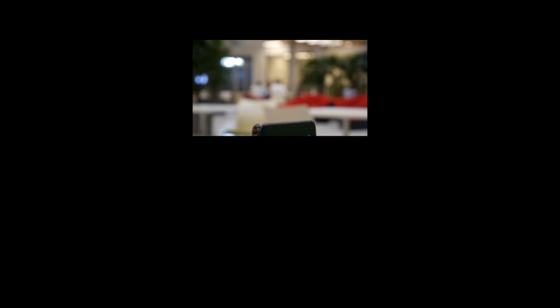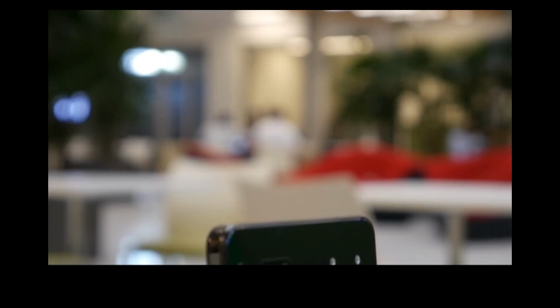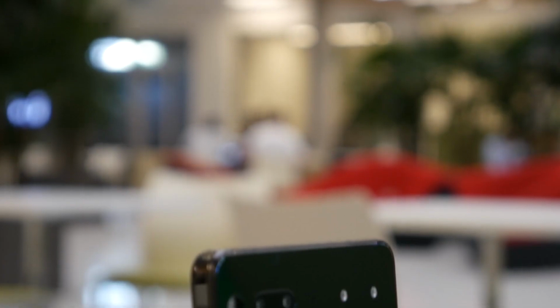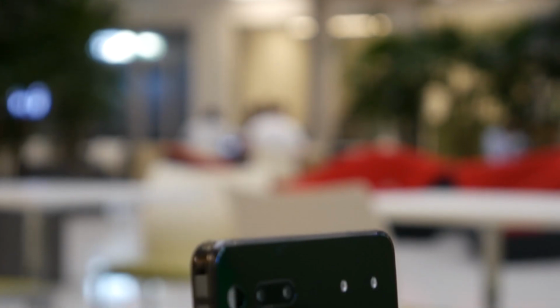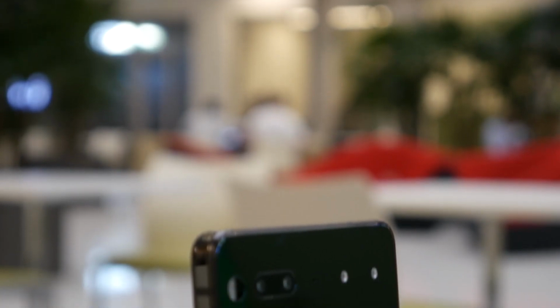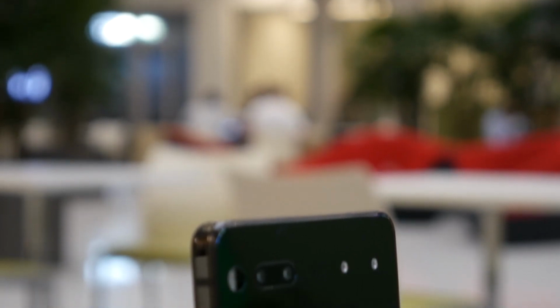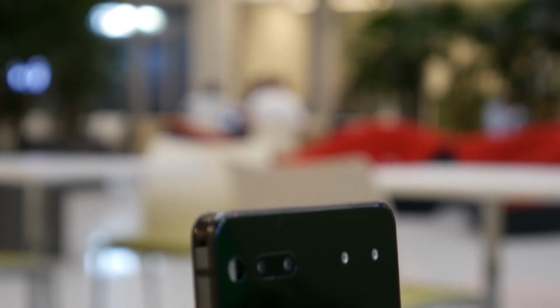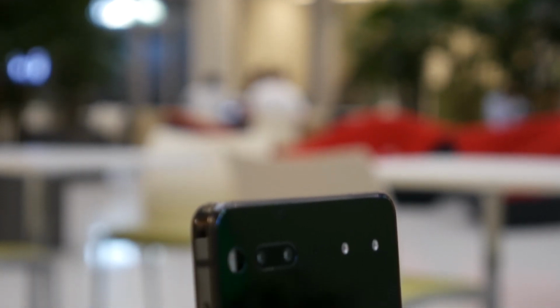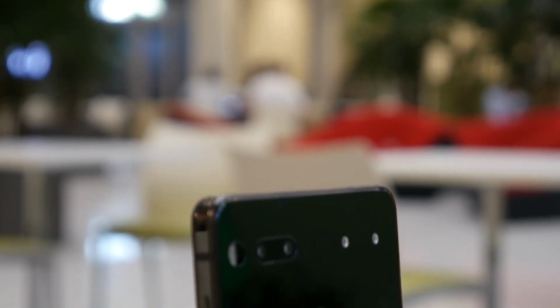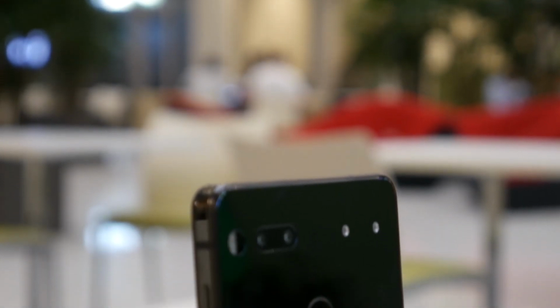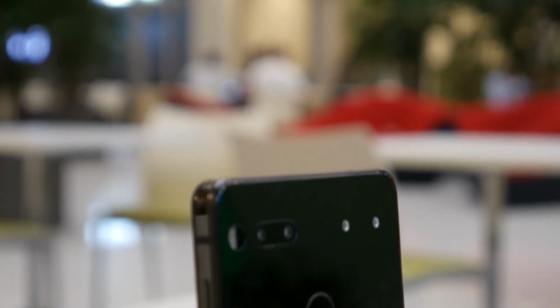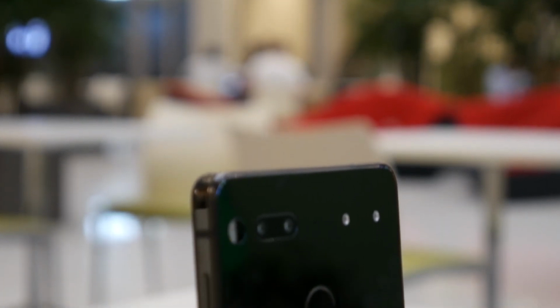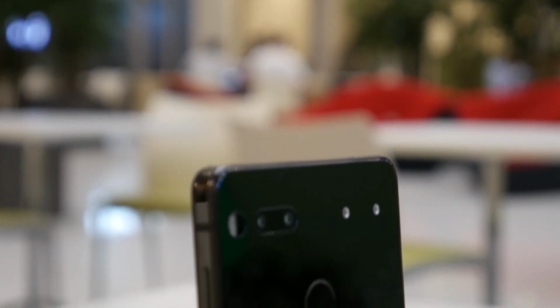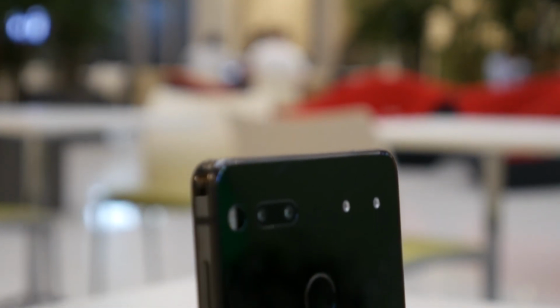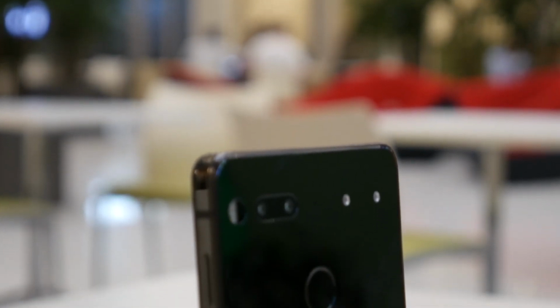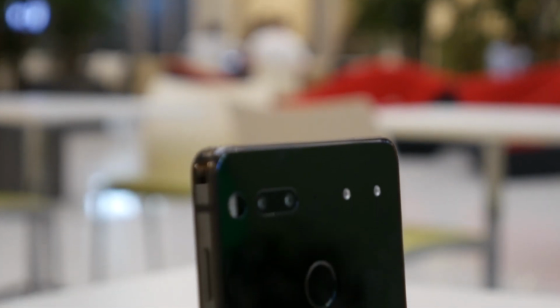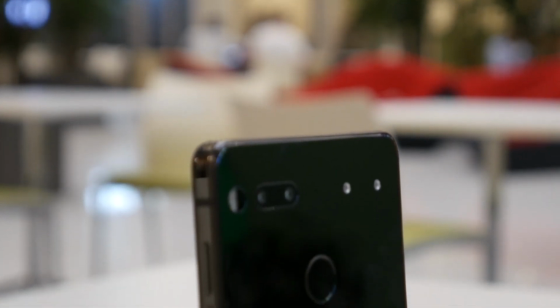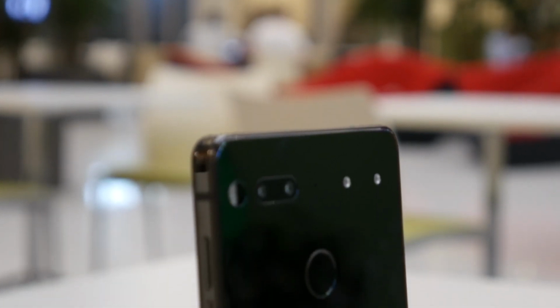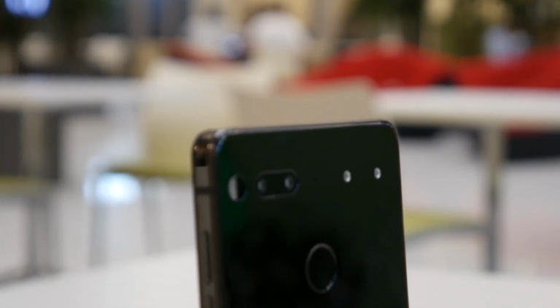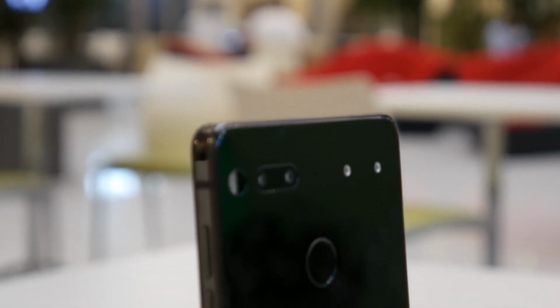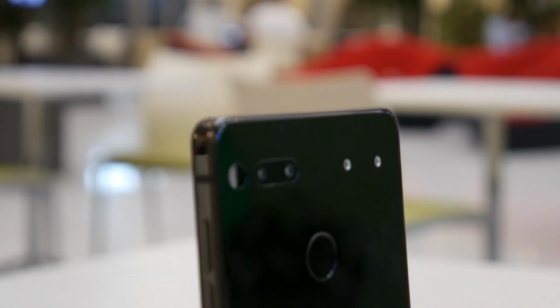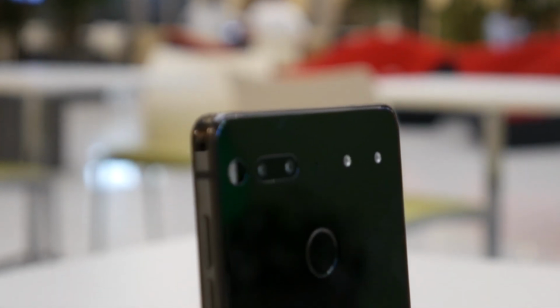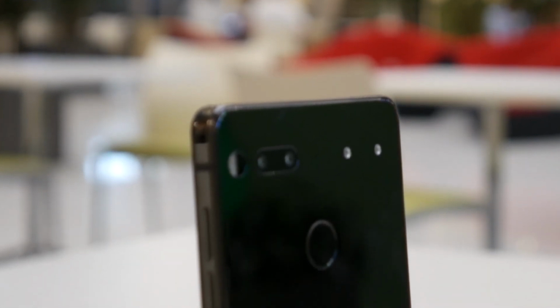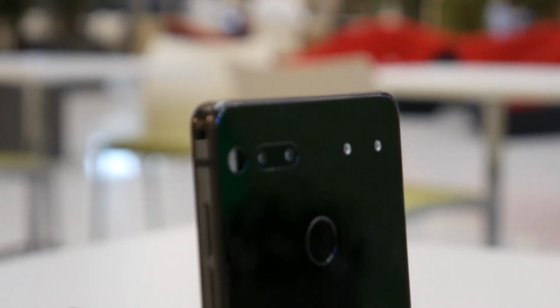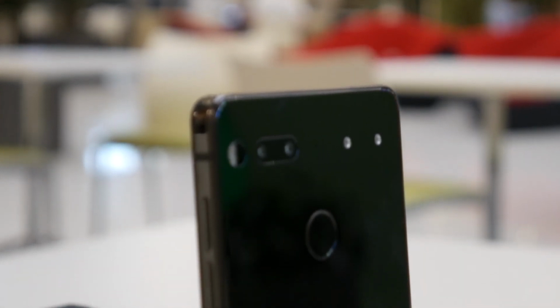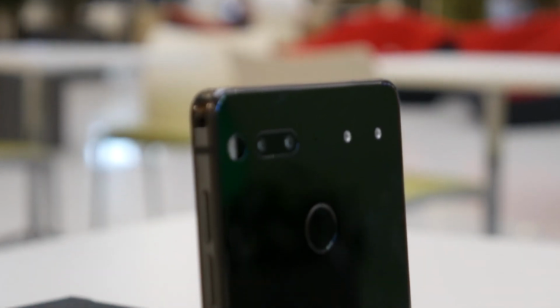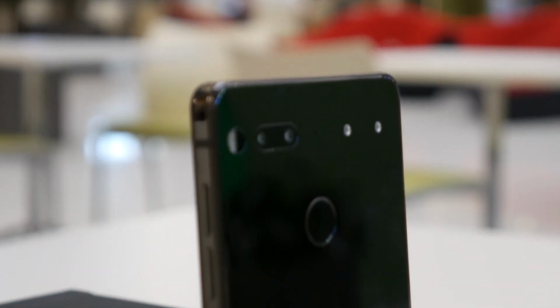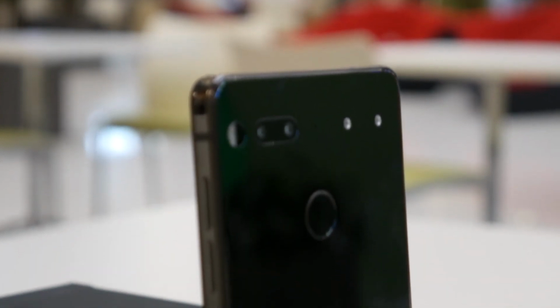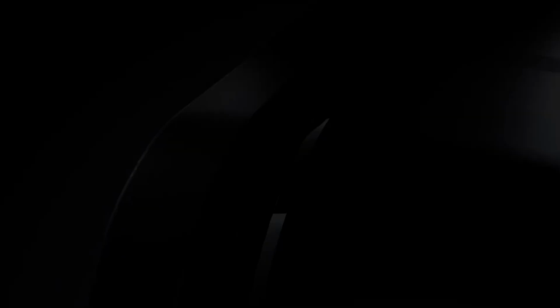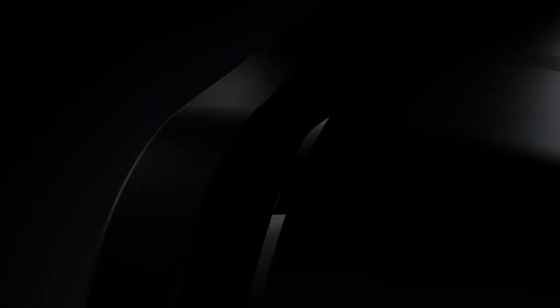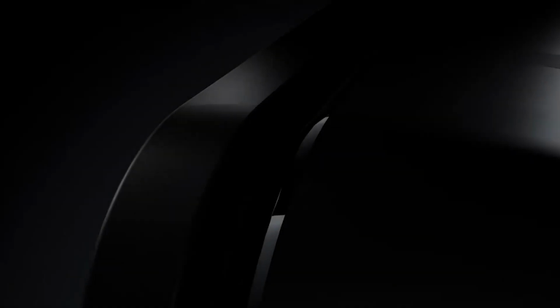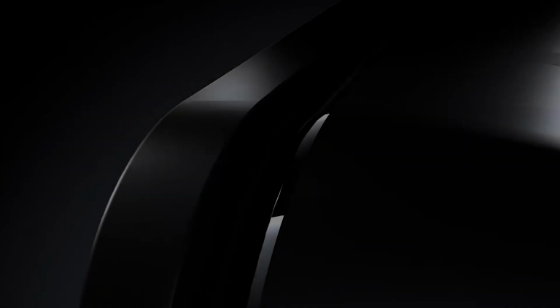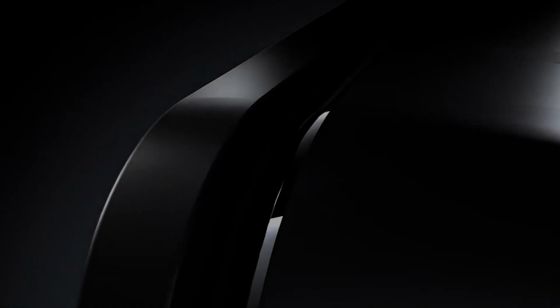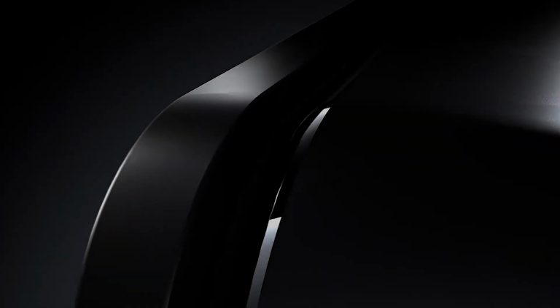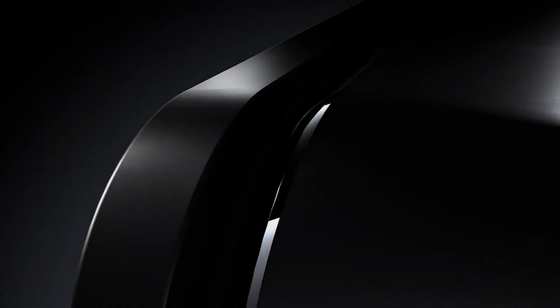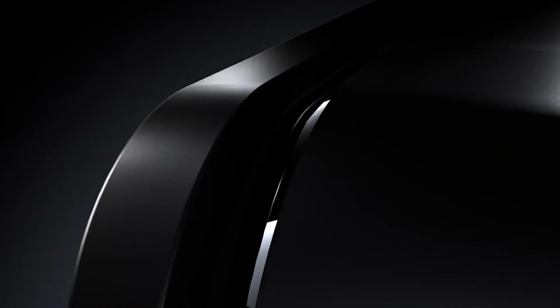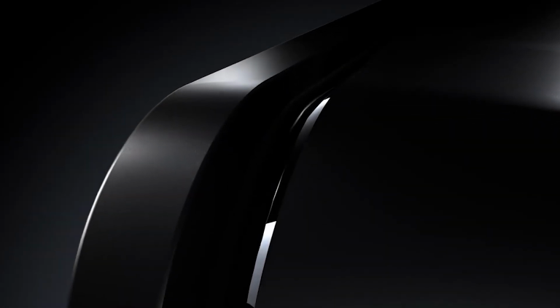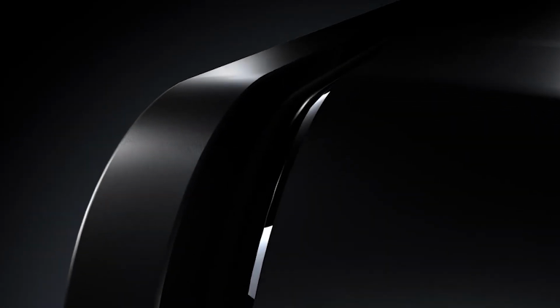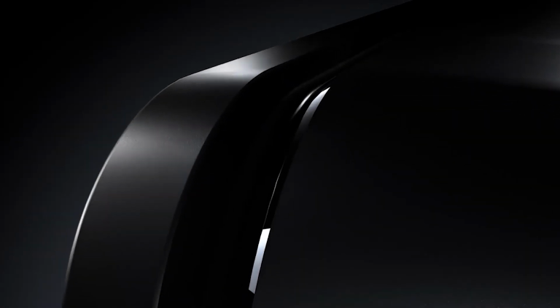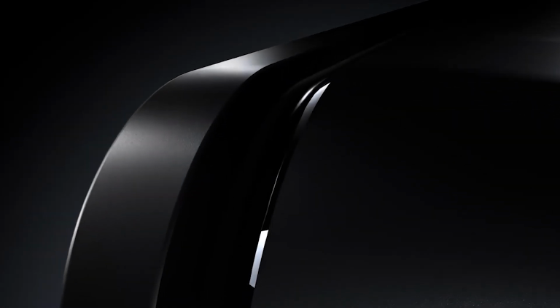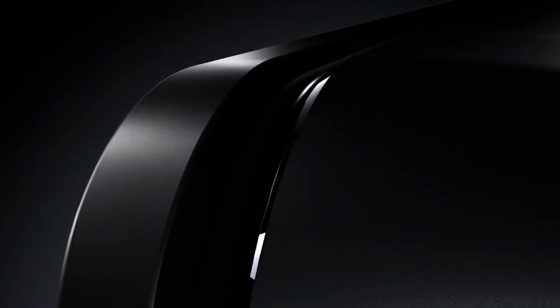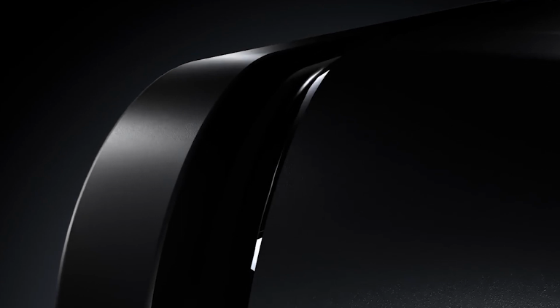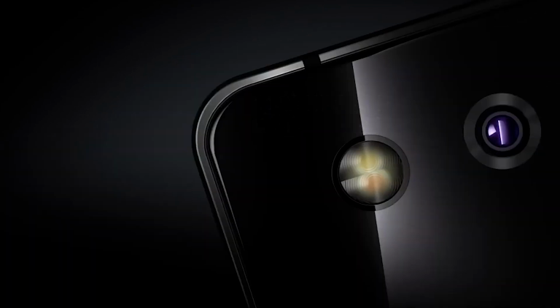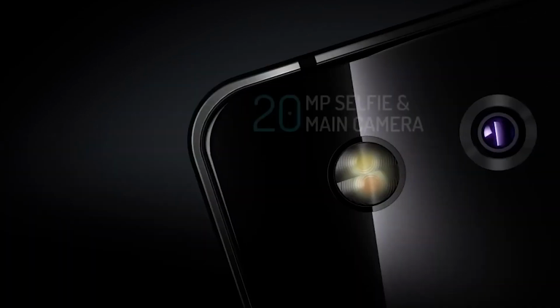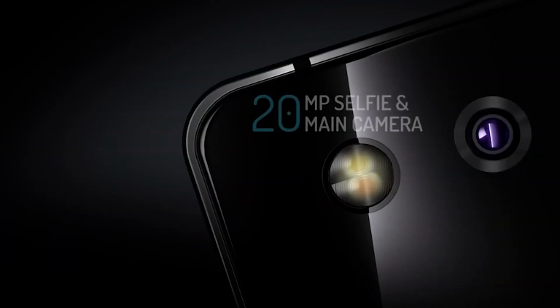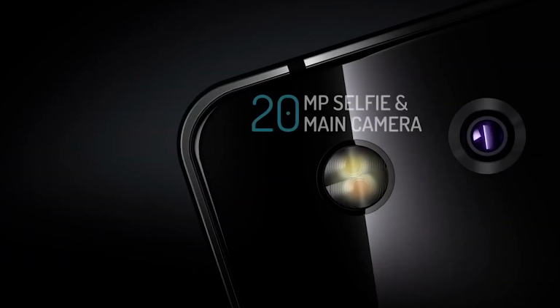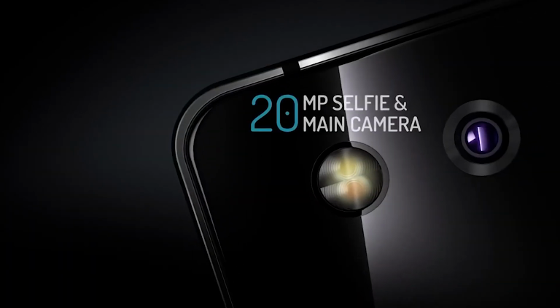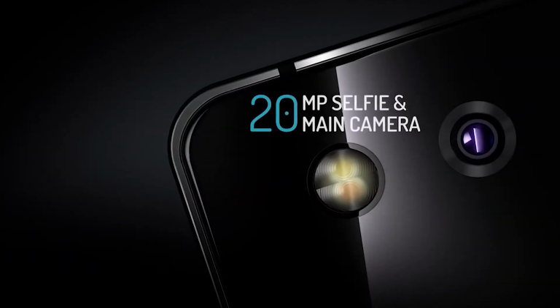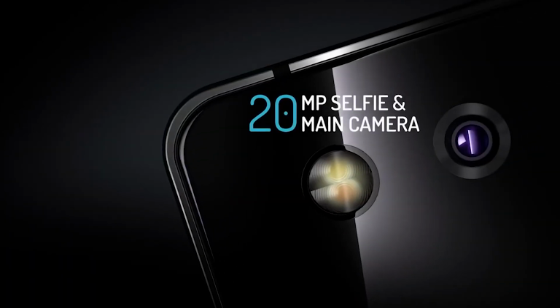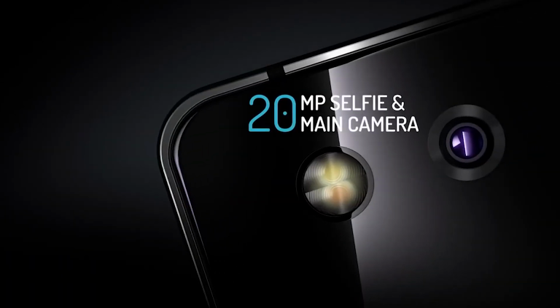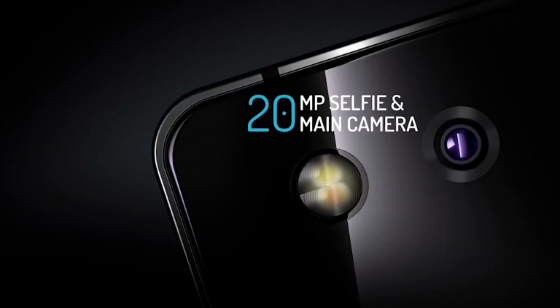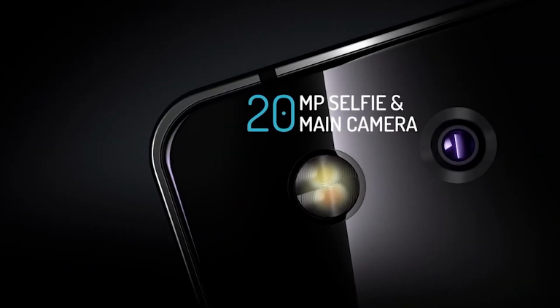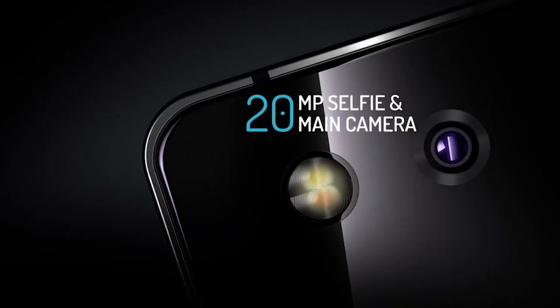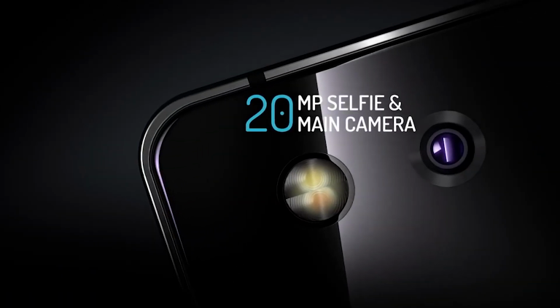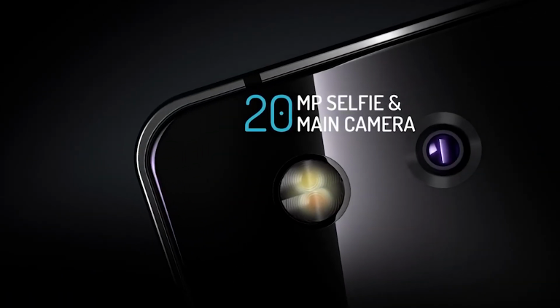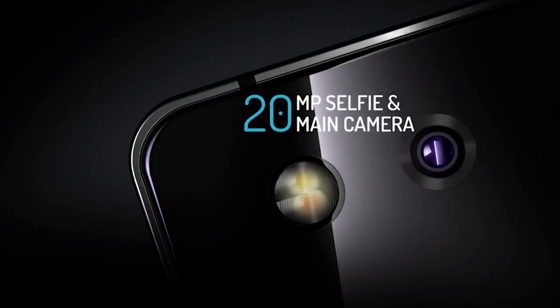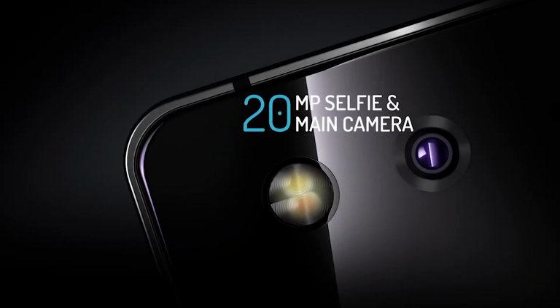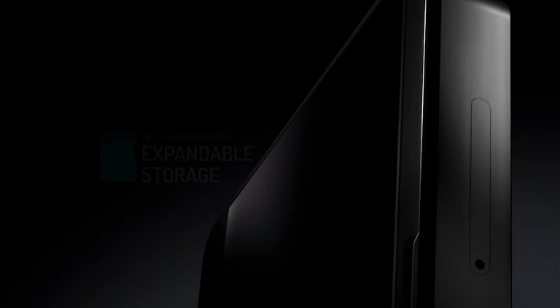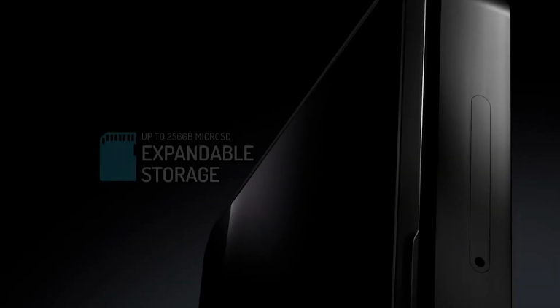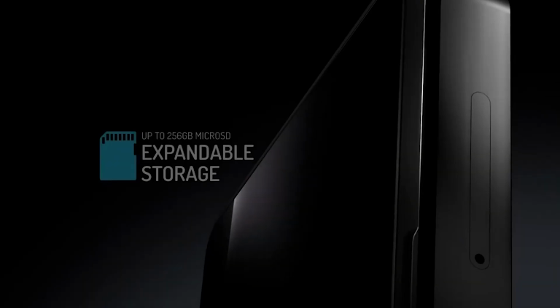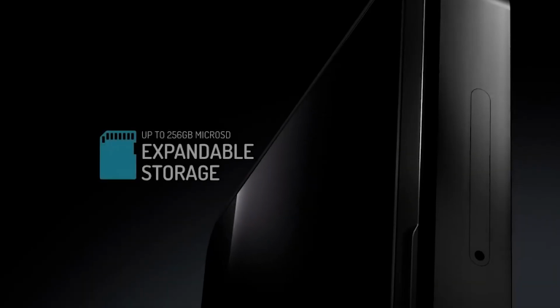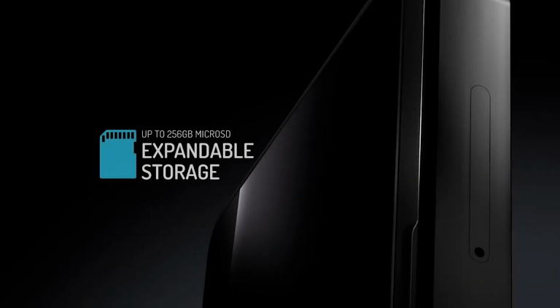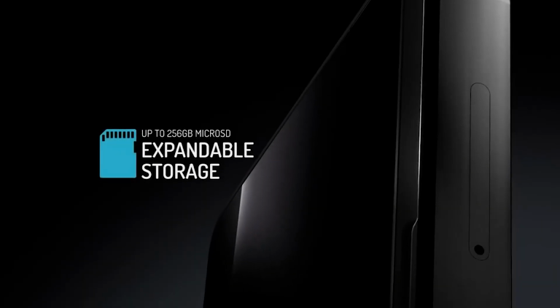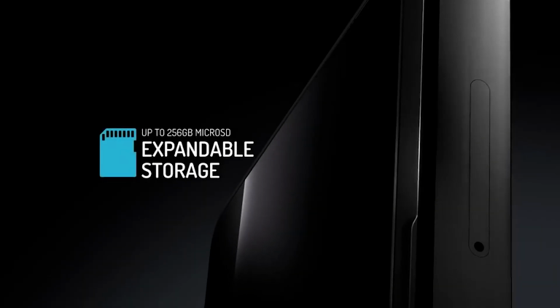It's been a while since we've seen some real innovation in the smartphone market, but ZTE just announced a phone that does something no other major handset on the market is doing right now.